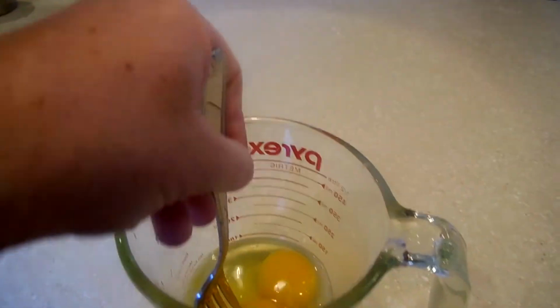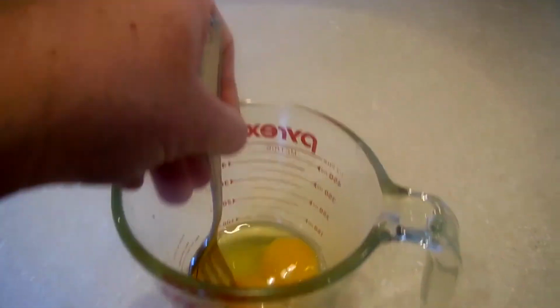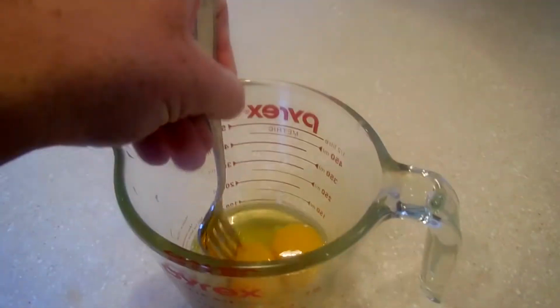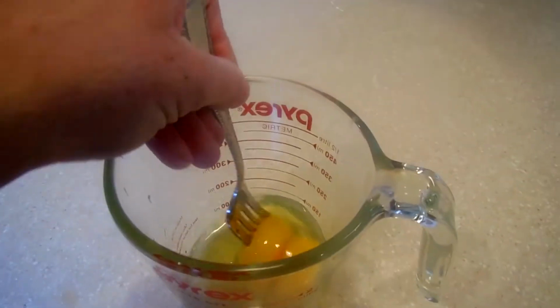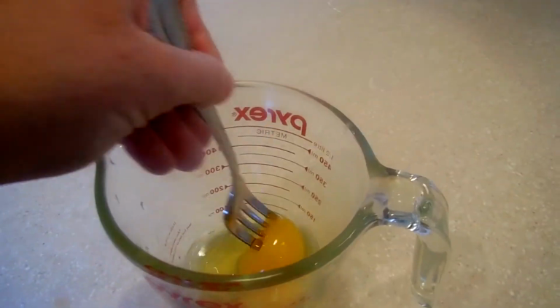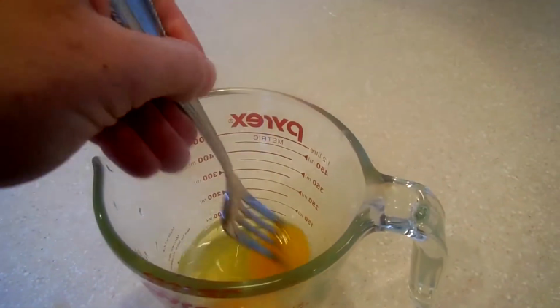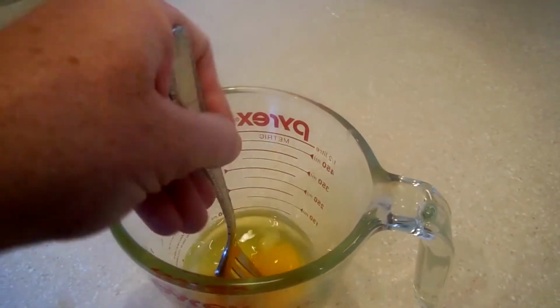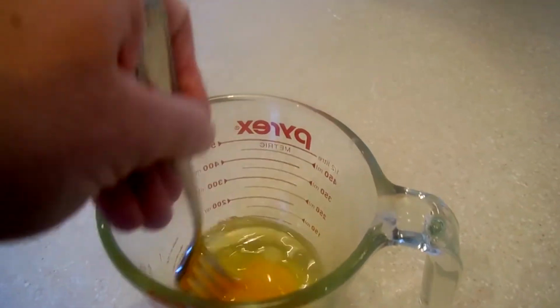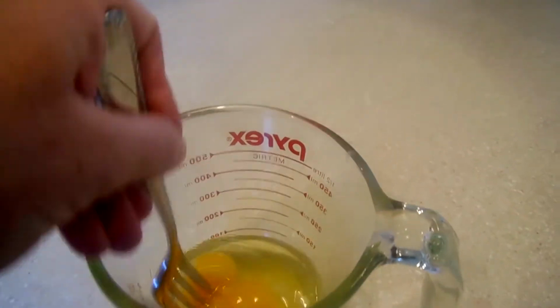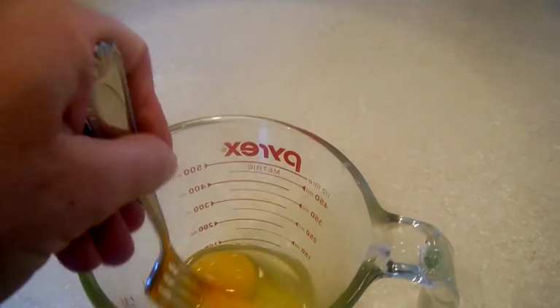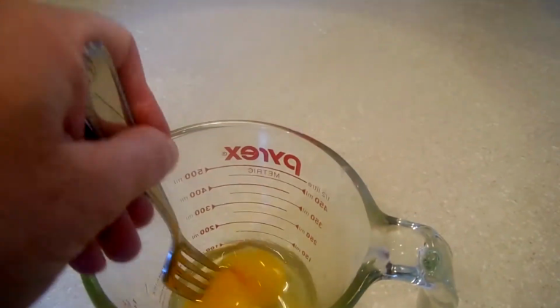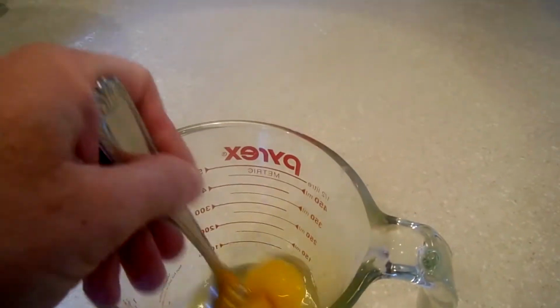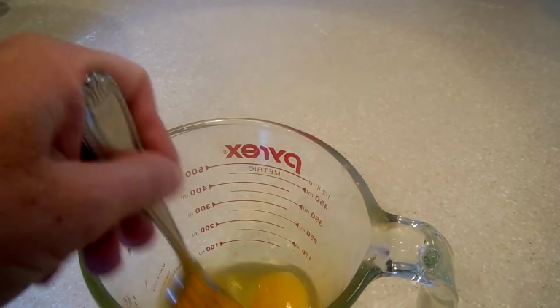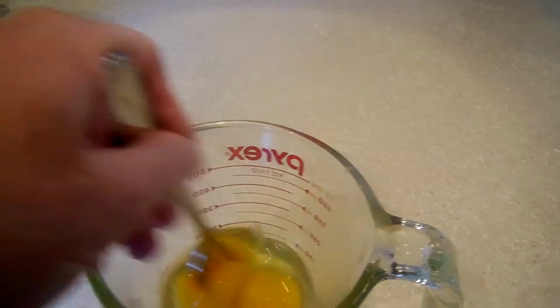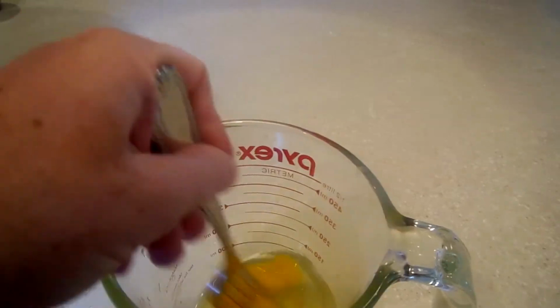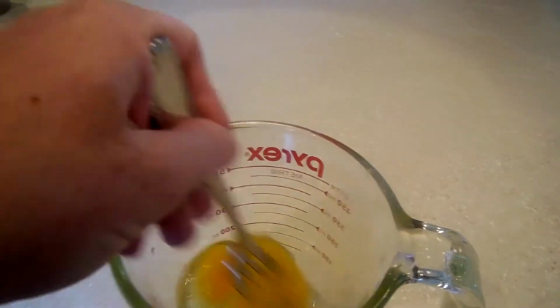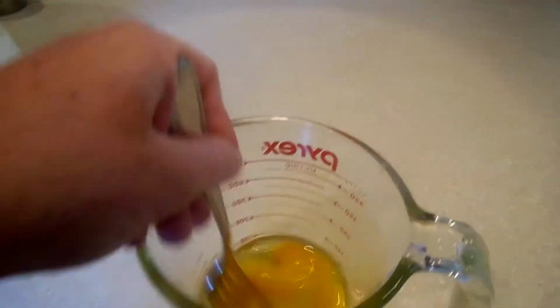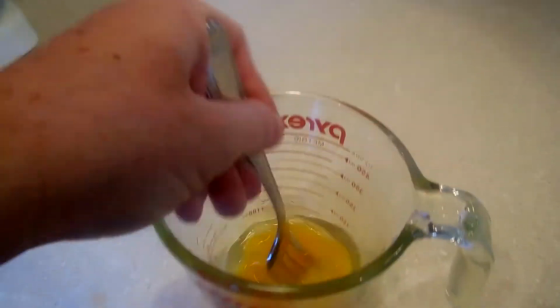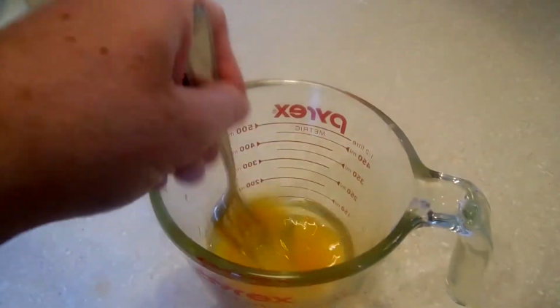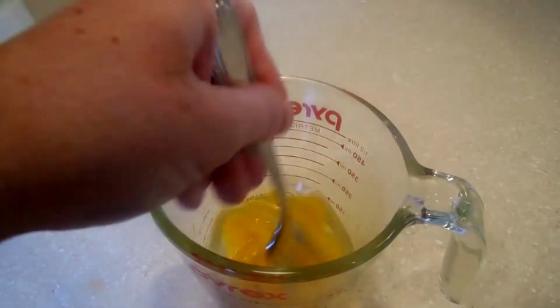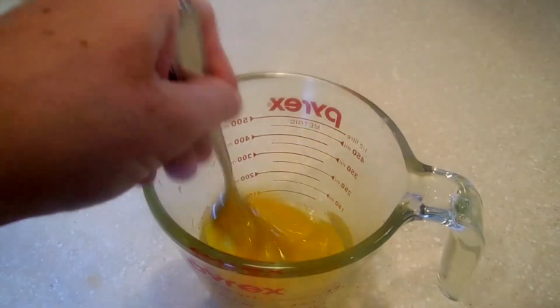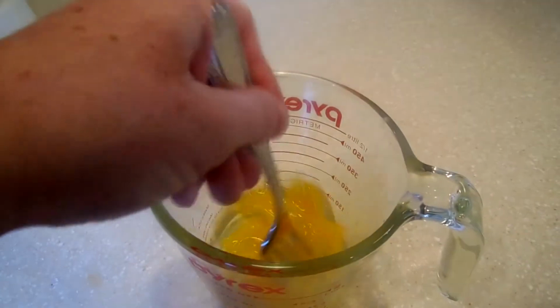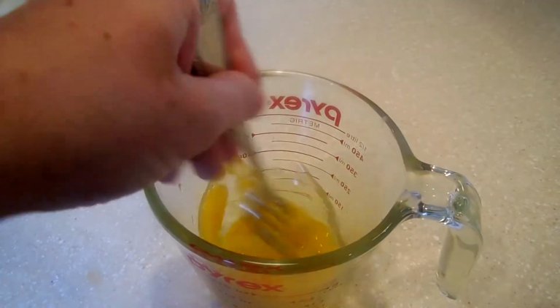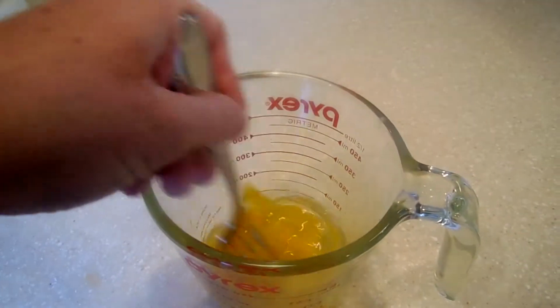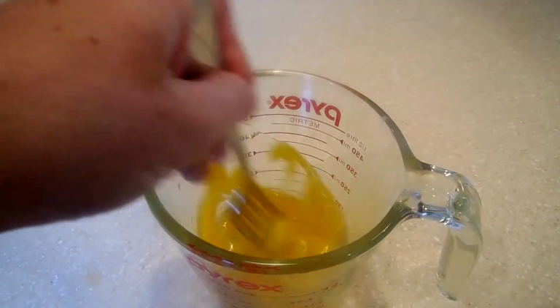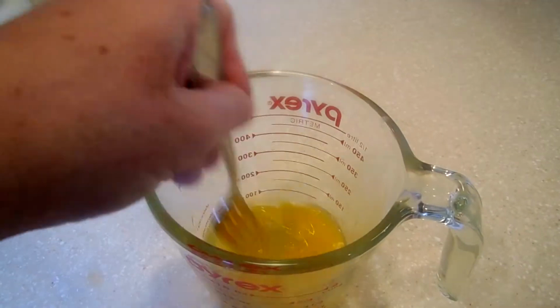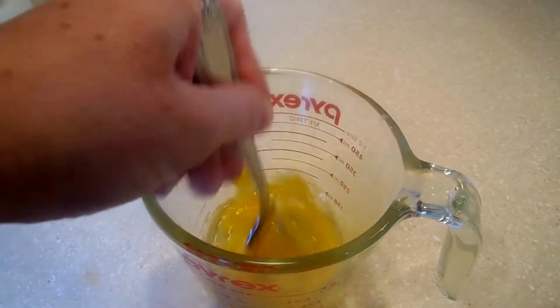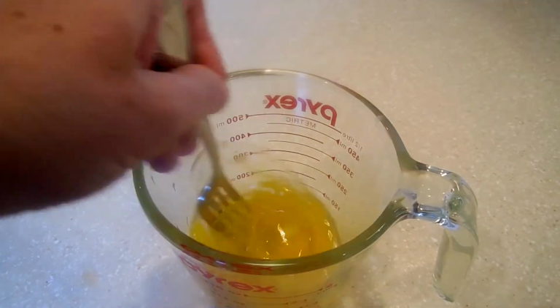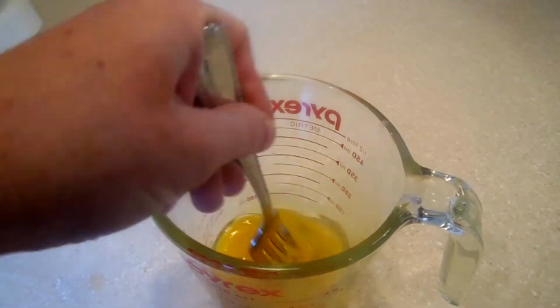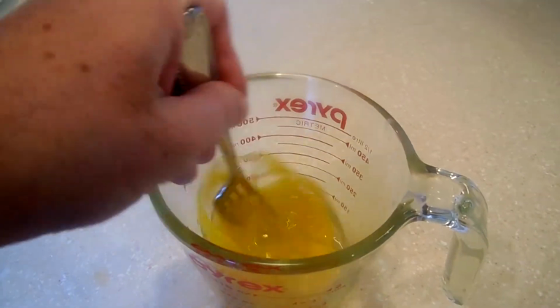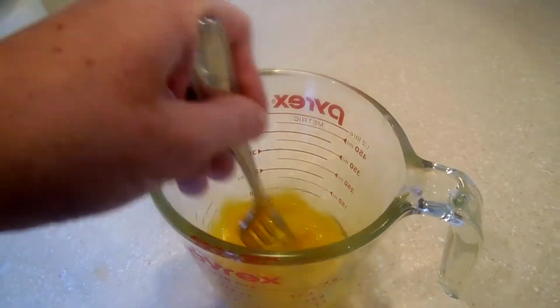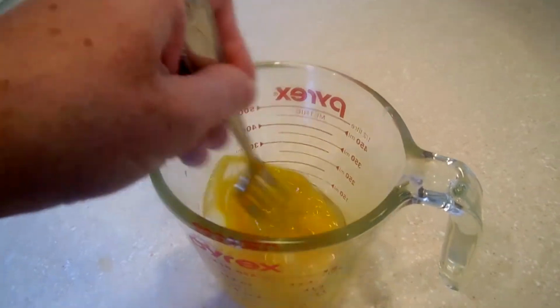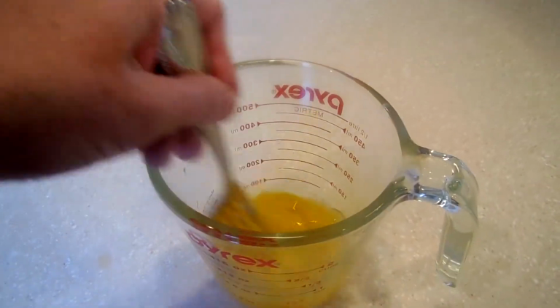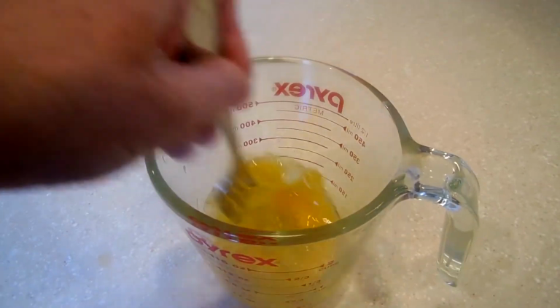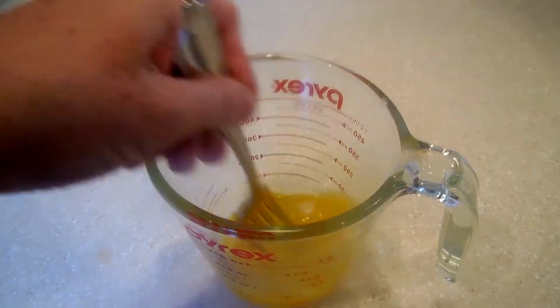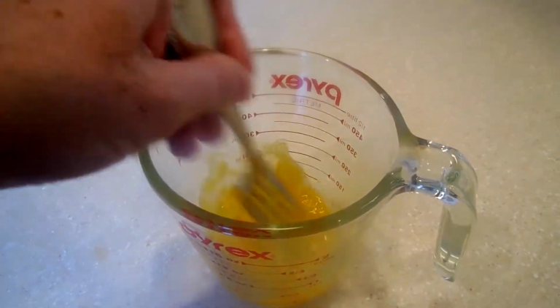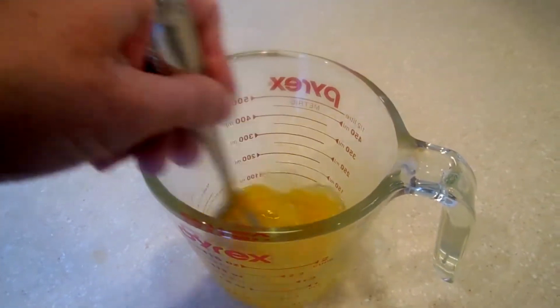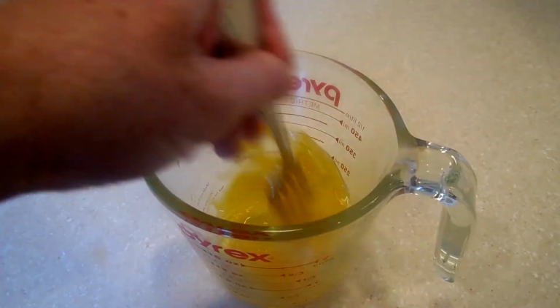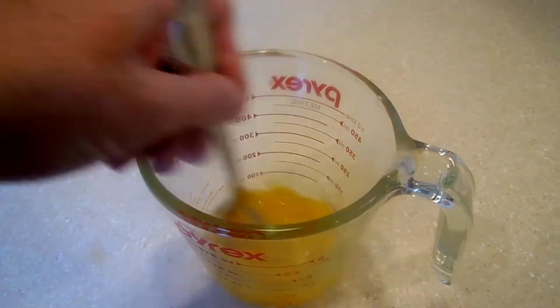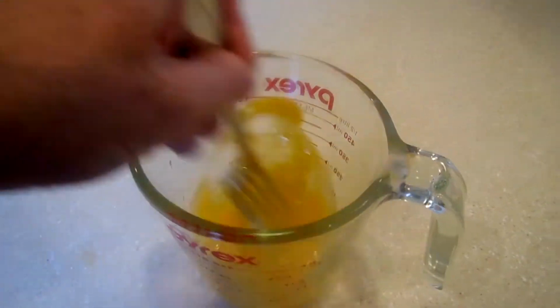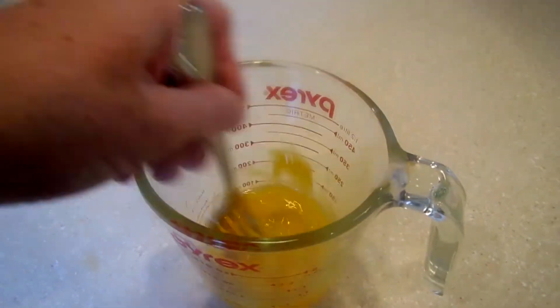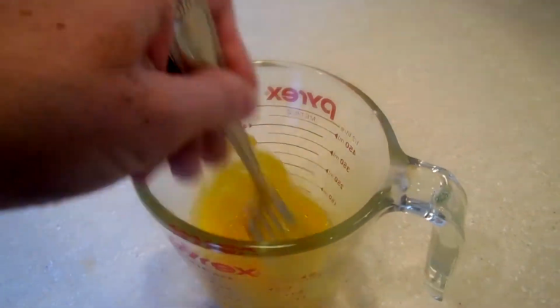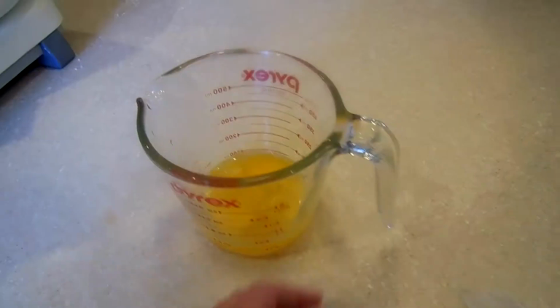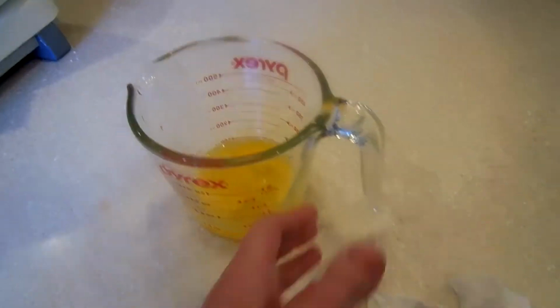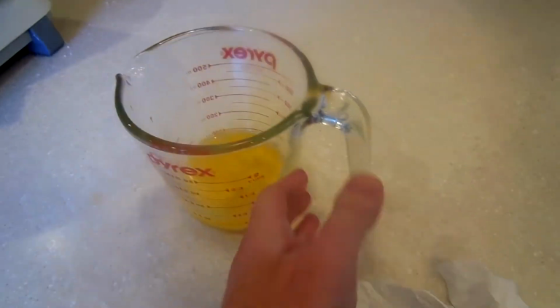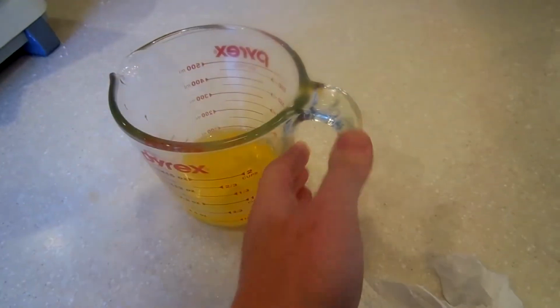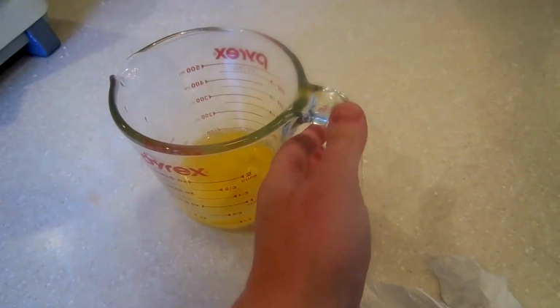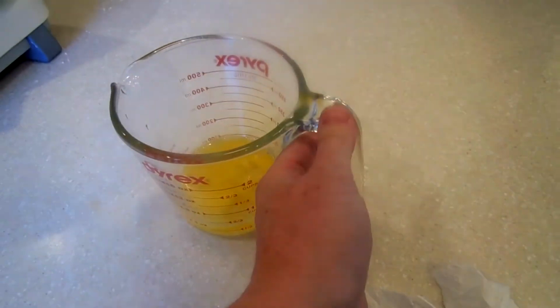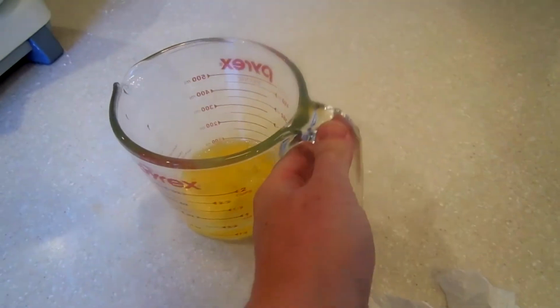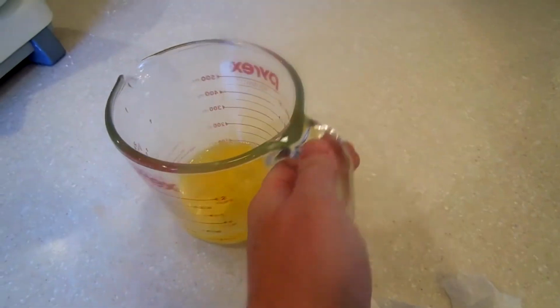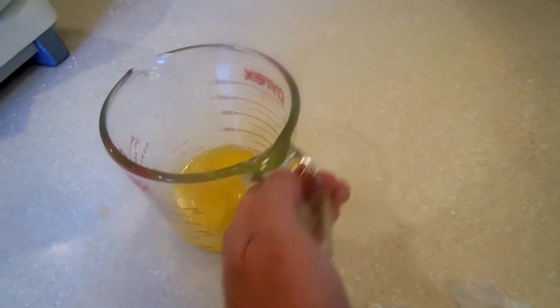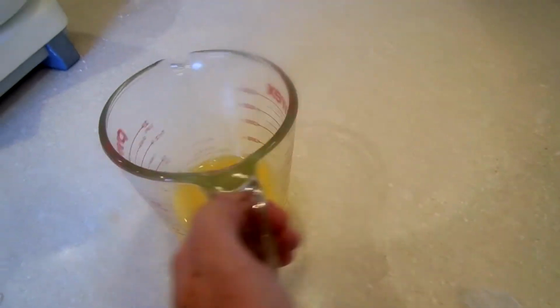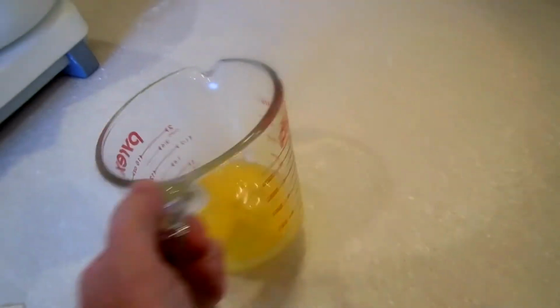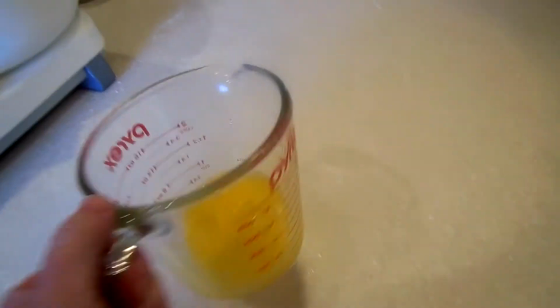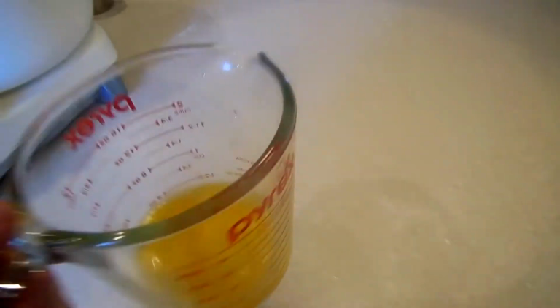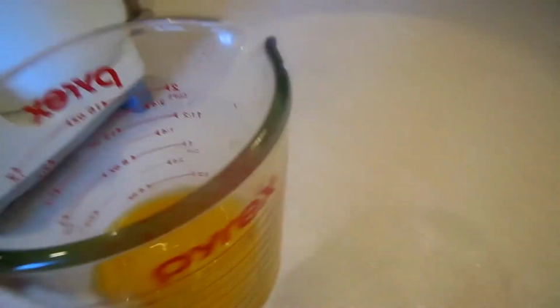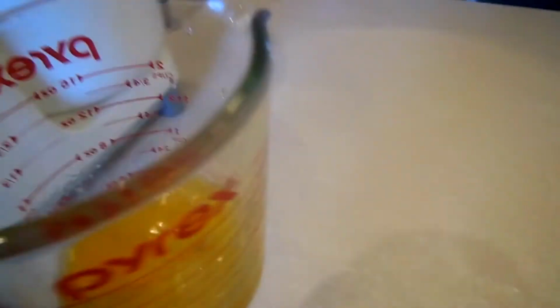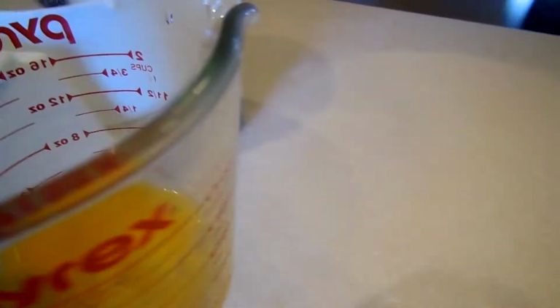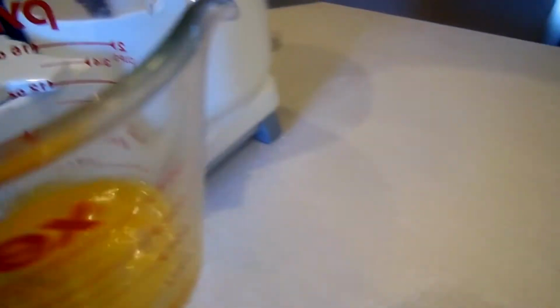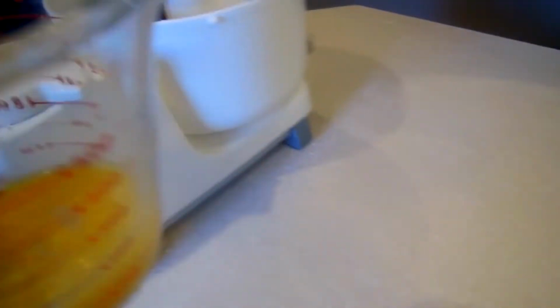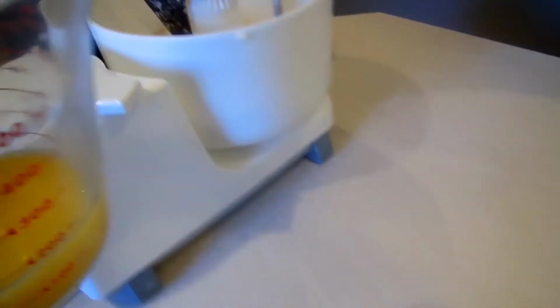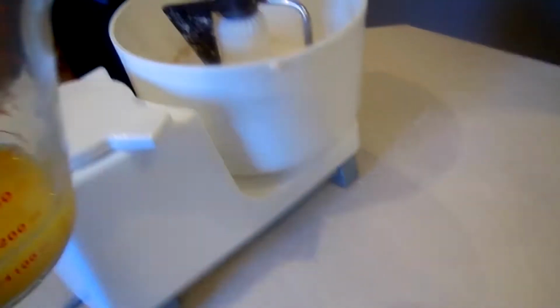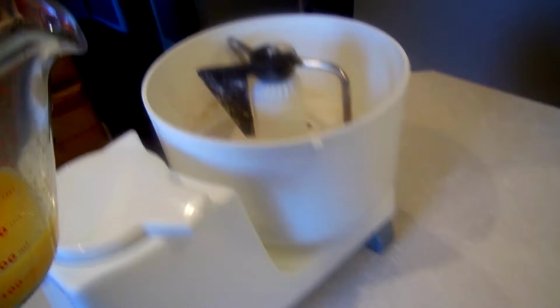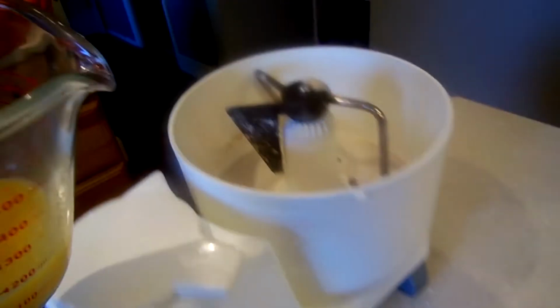In a separate bowl, place your two eggs and beat them together, and then you're just going to add that into the rest of the mixture.